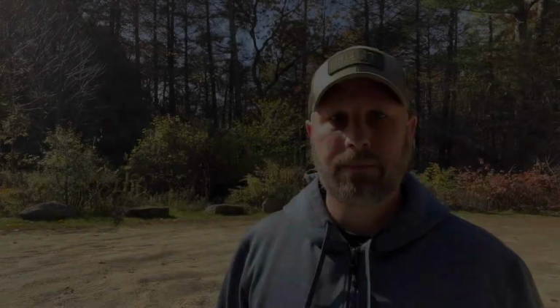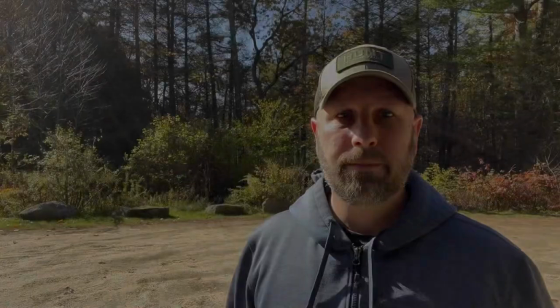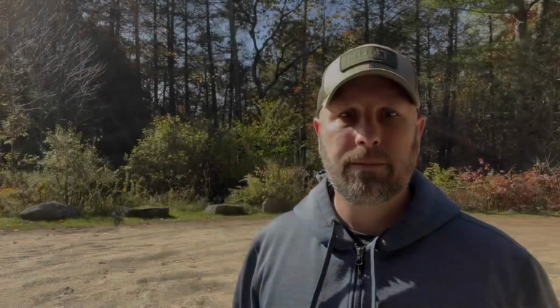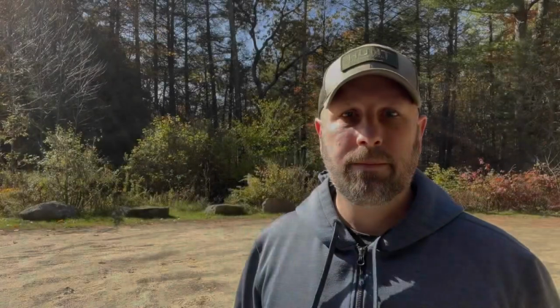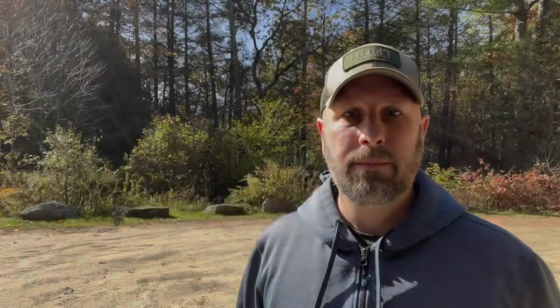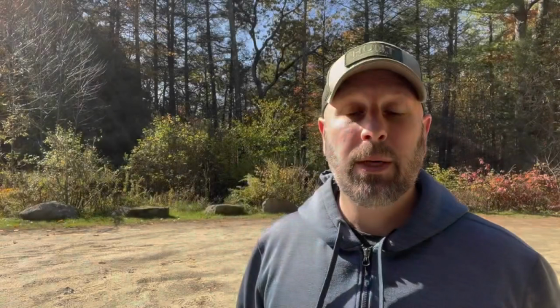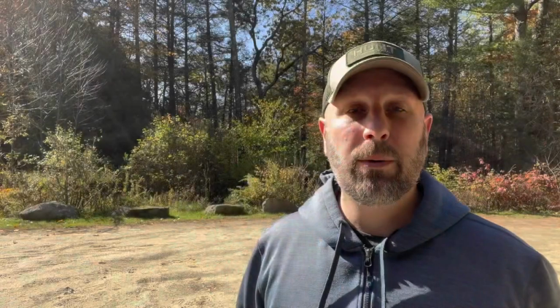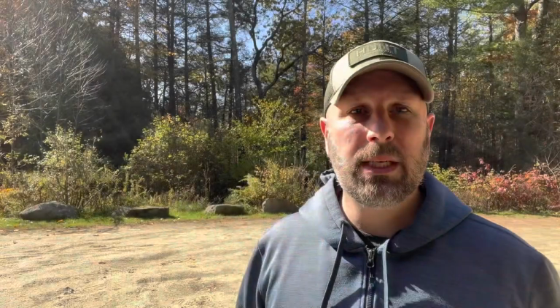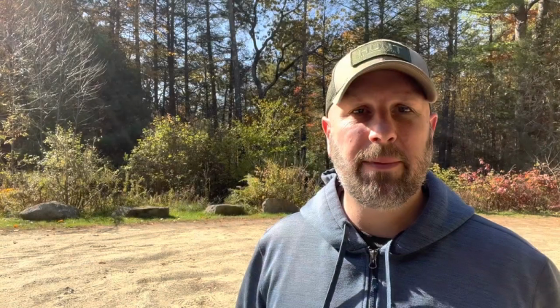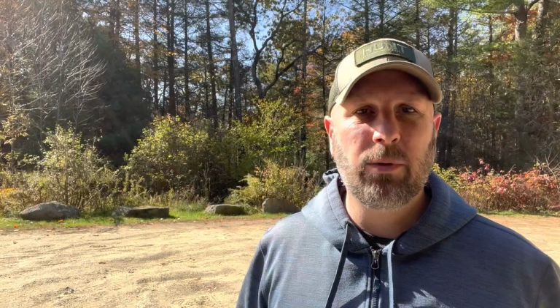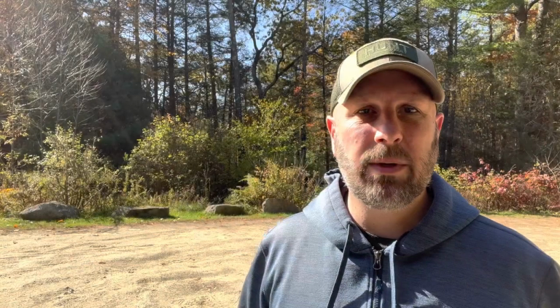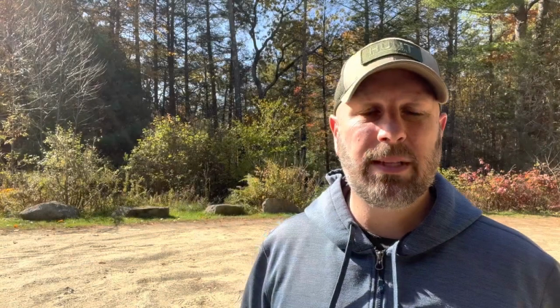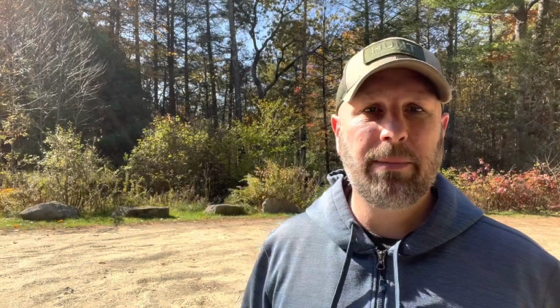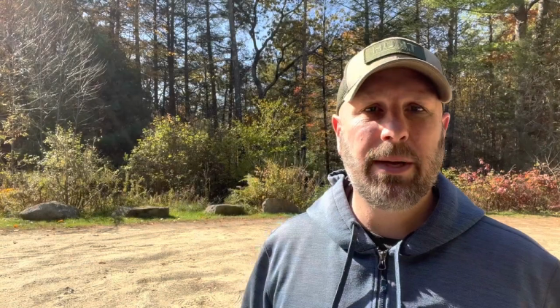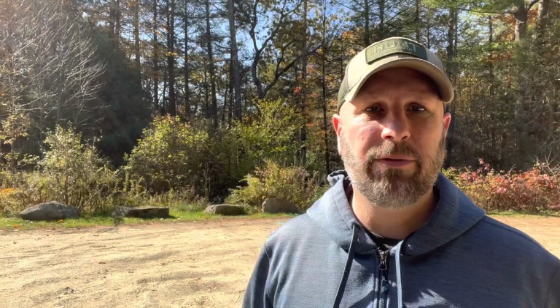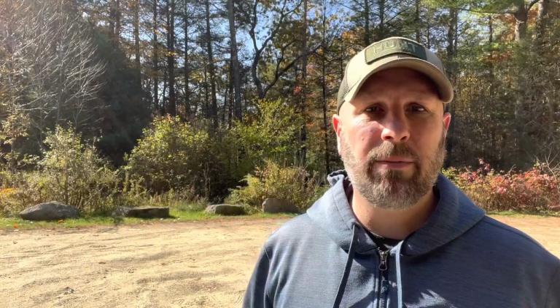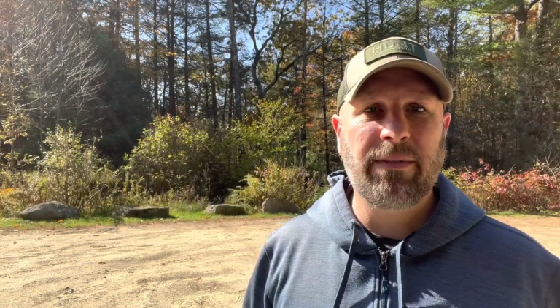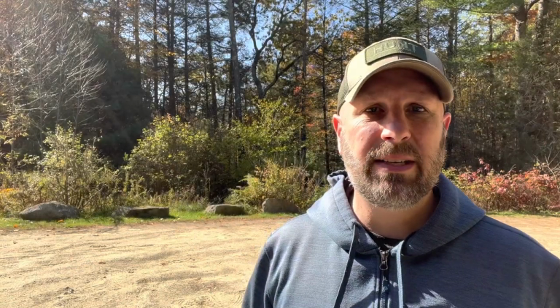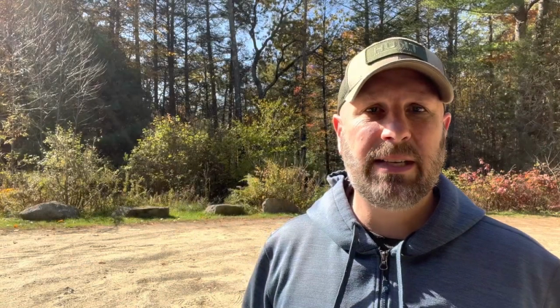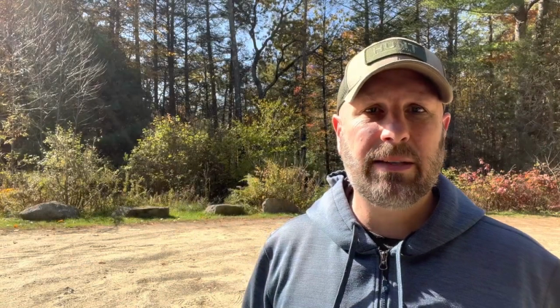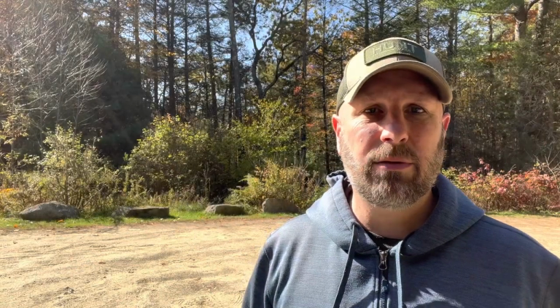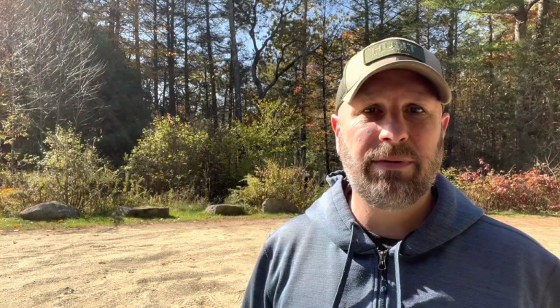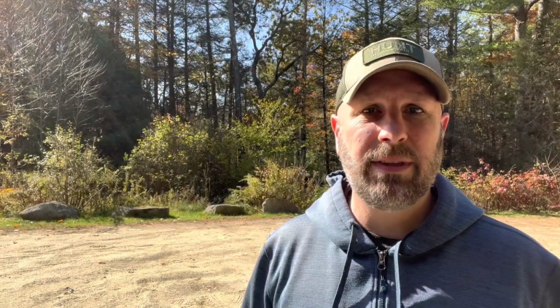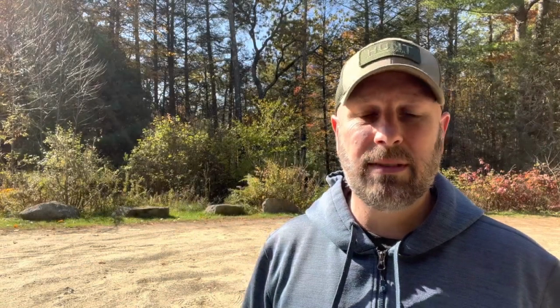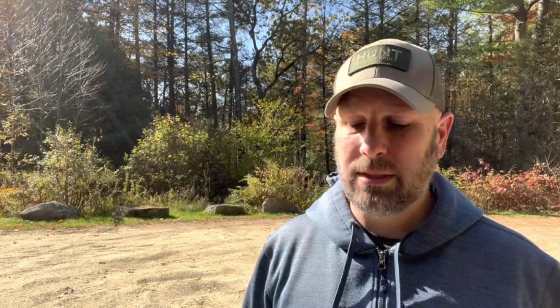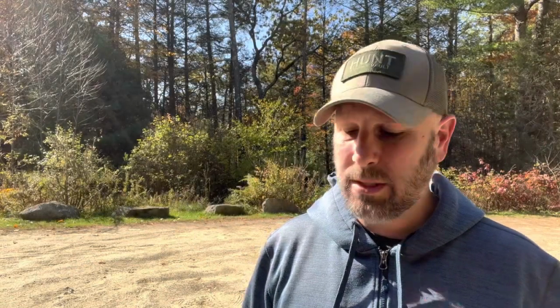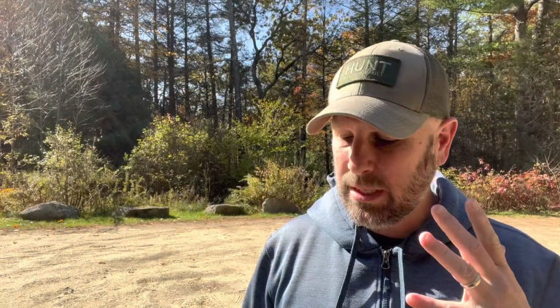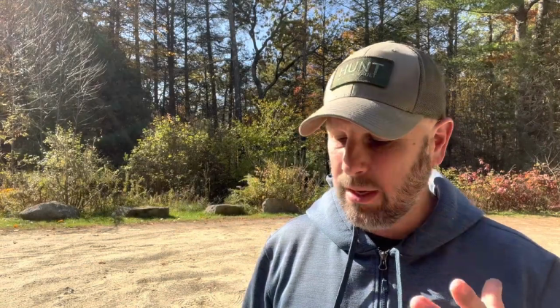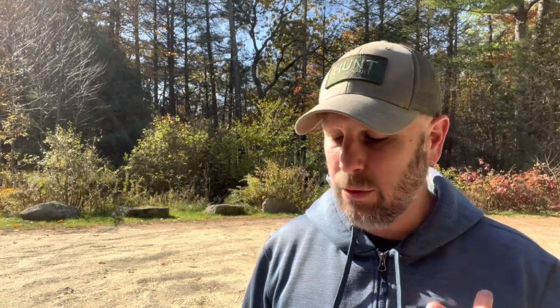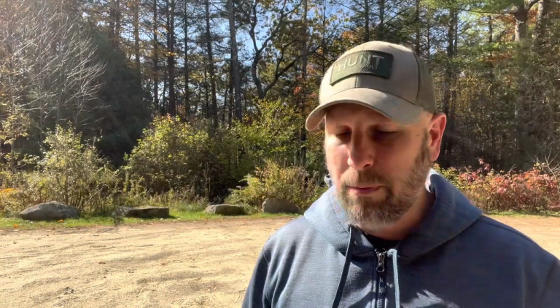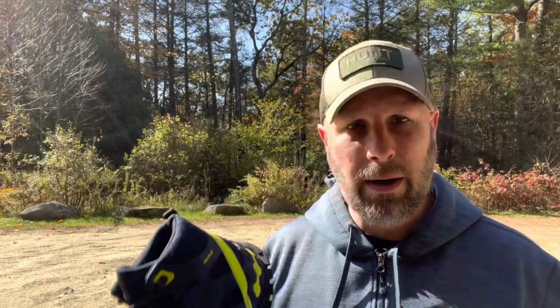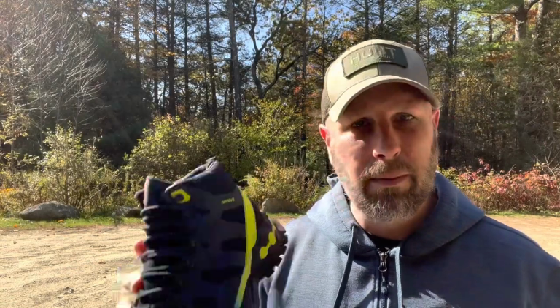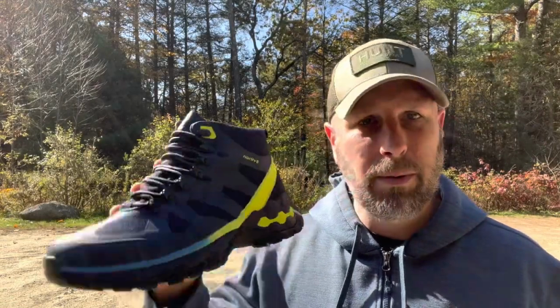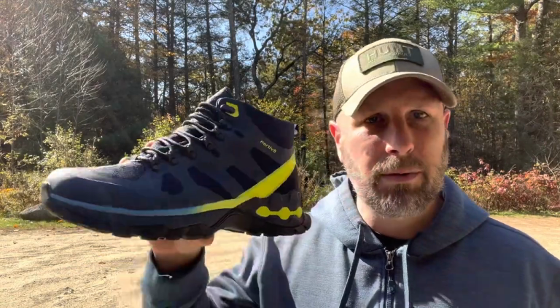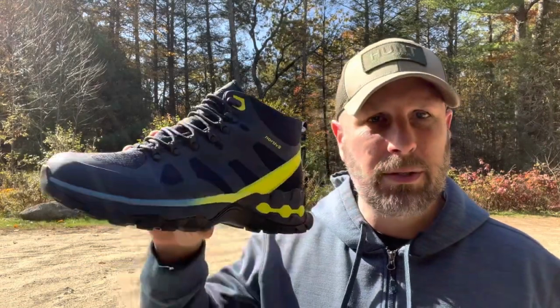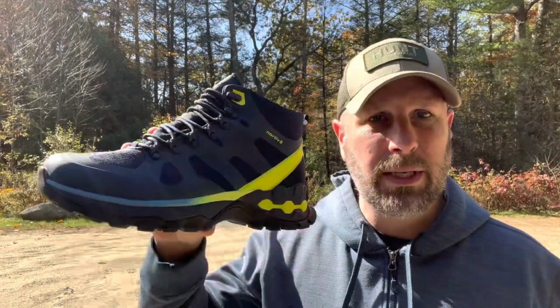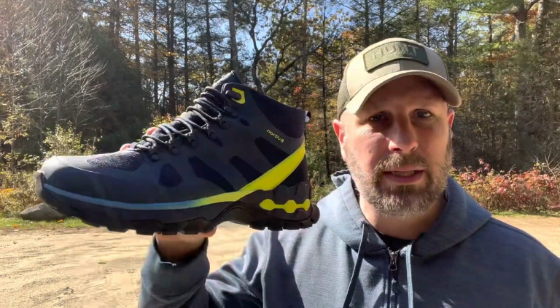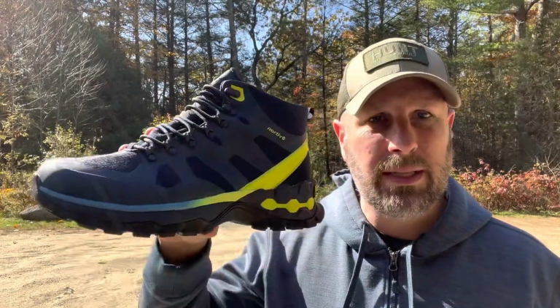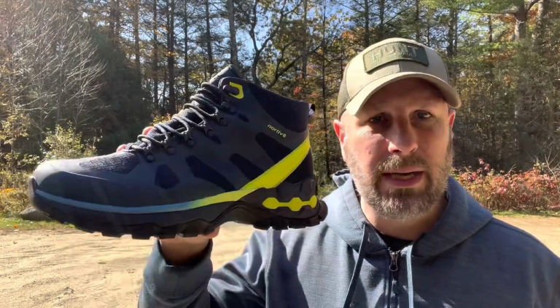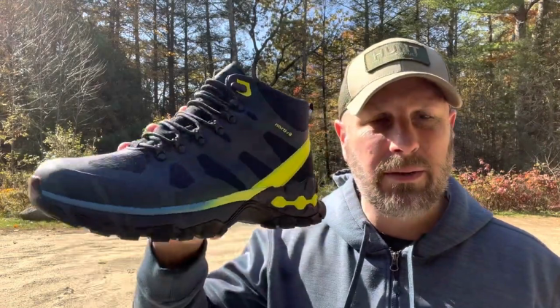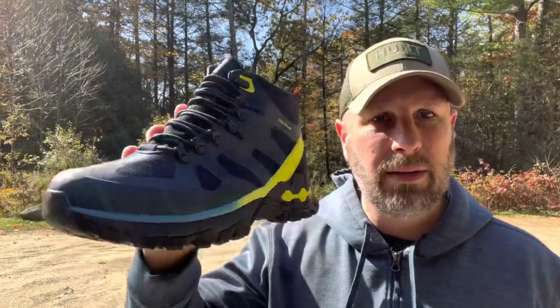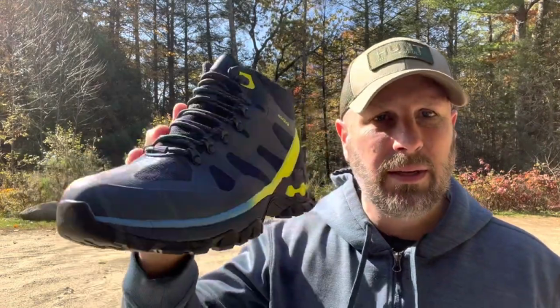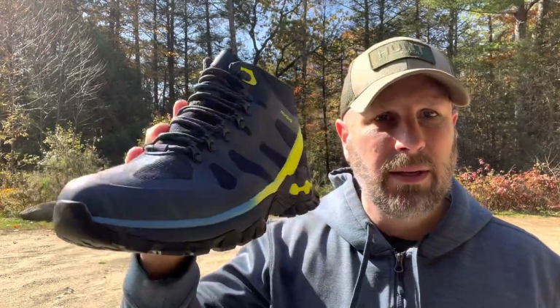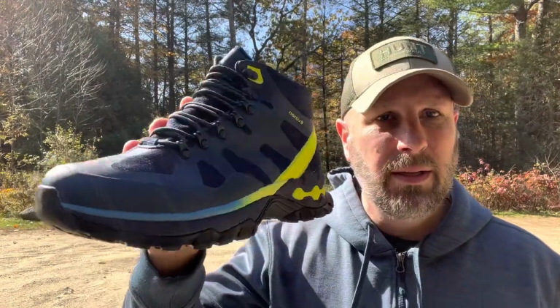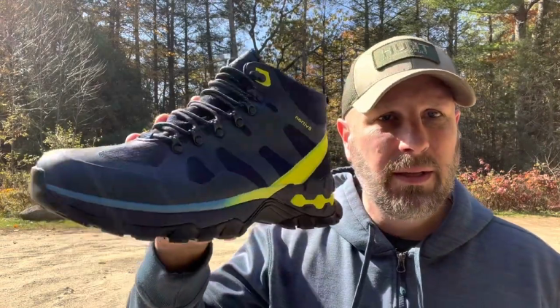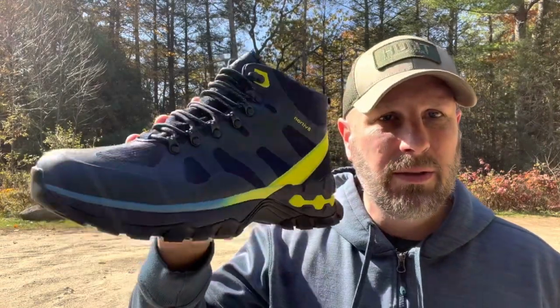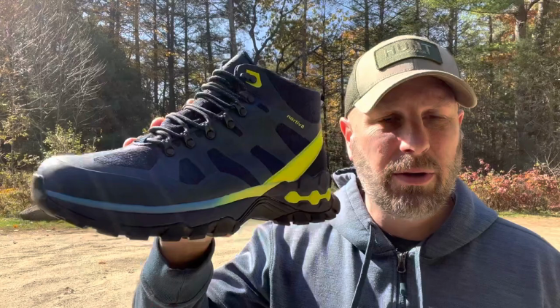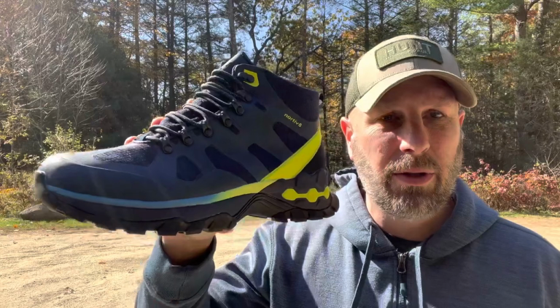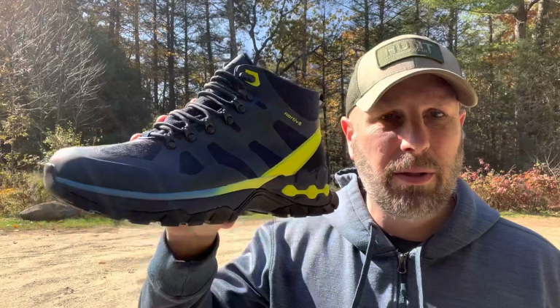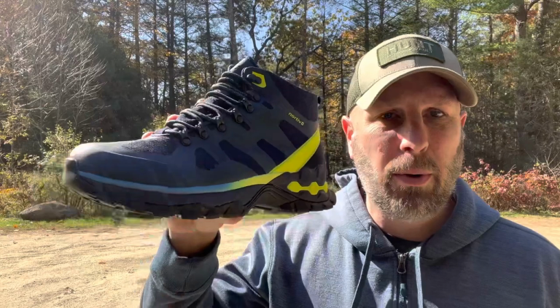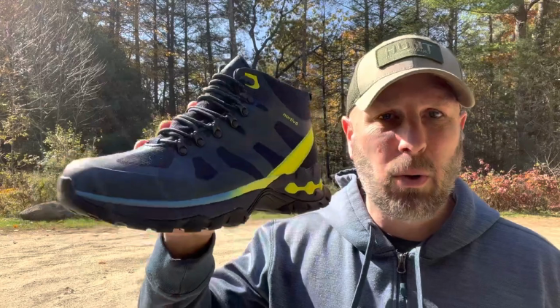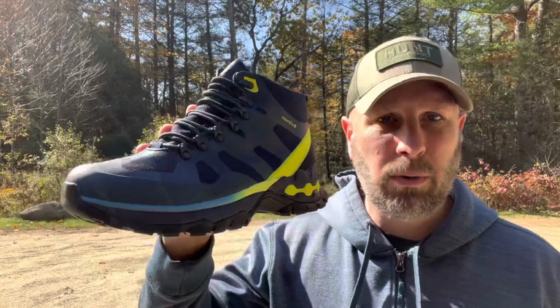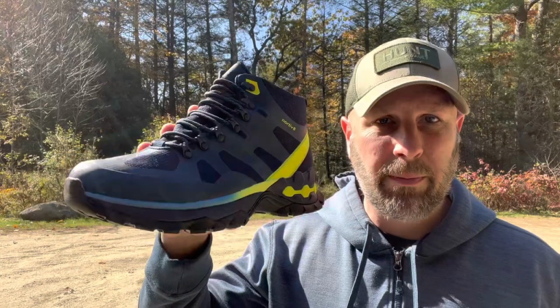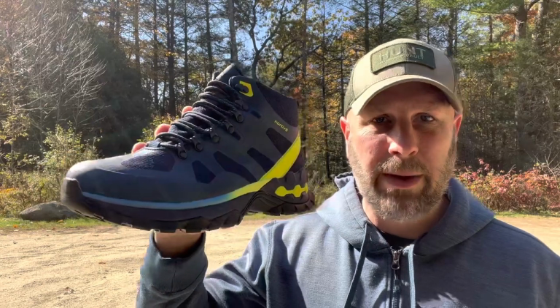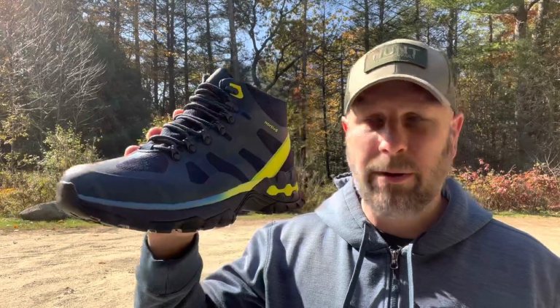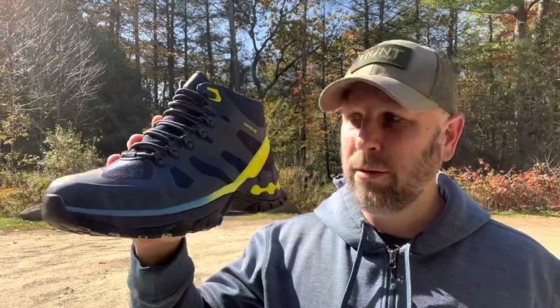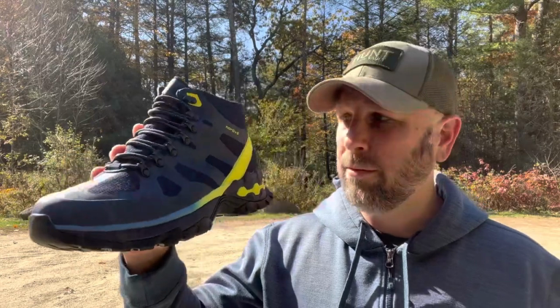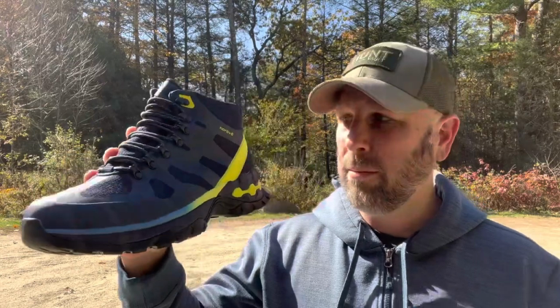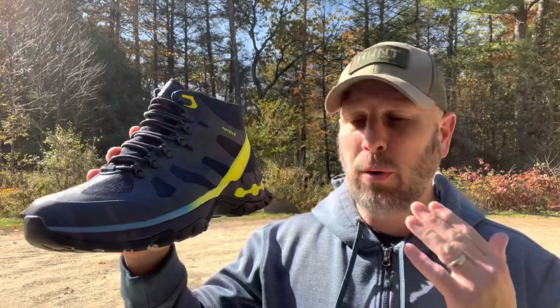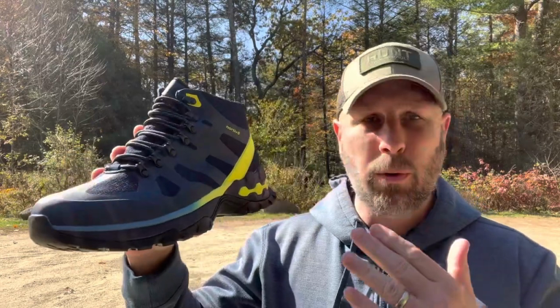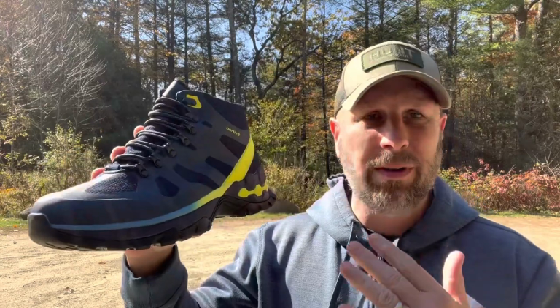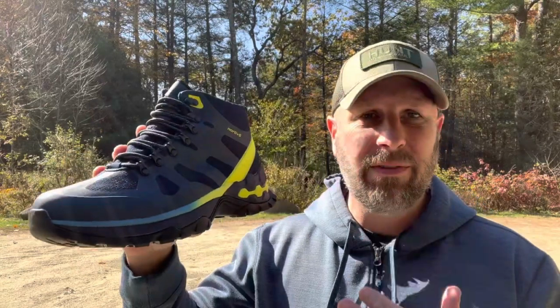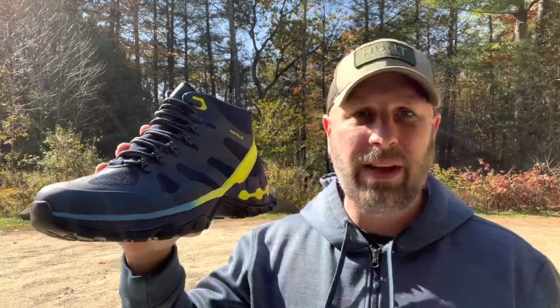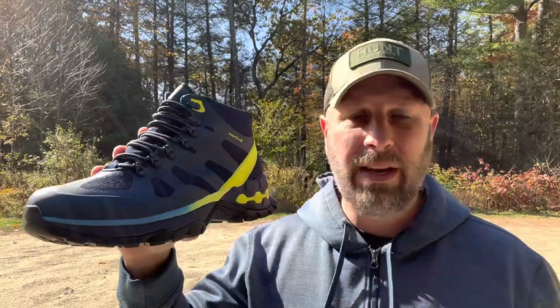Hey, what's up everyone? Tim here from Everyday Tactical Vids. I just got a new pair of boots — check these out. These are called the Polar Bear. They're from Nordiv 8.